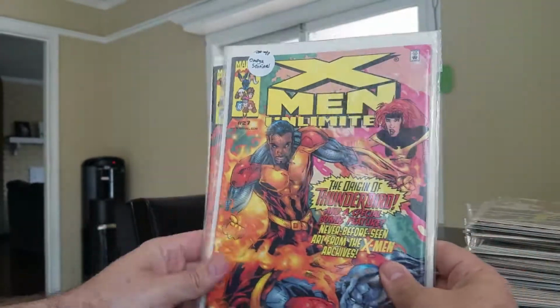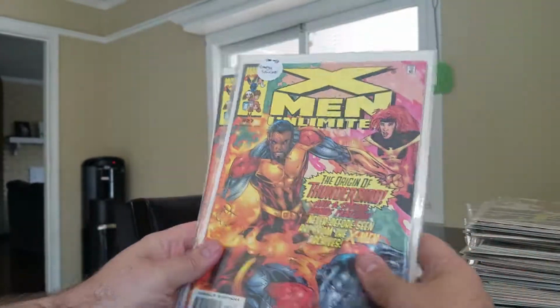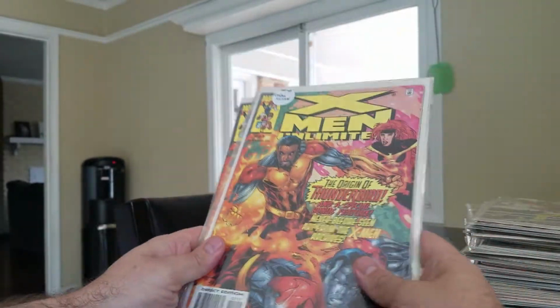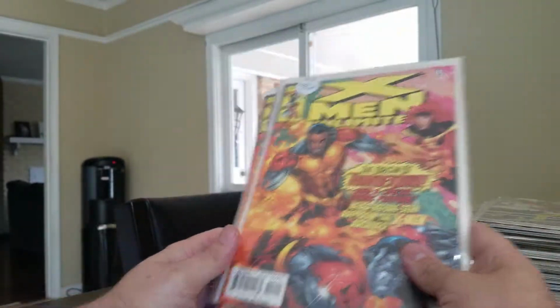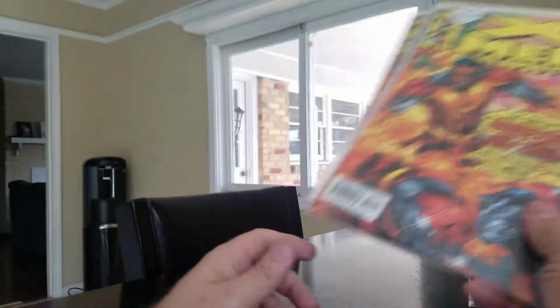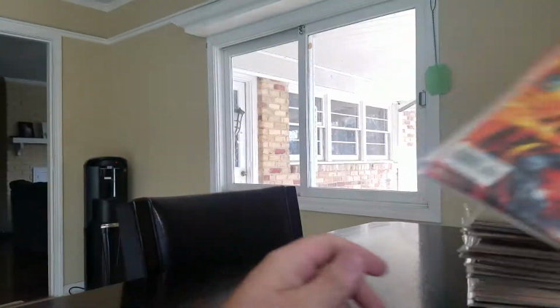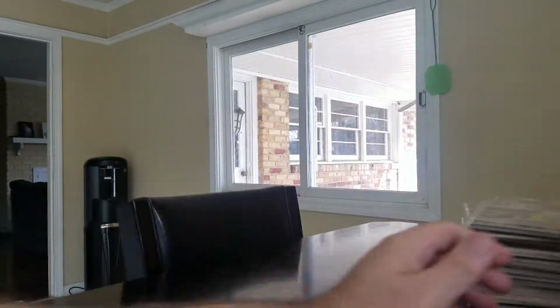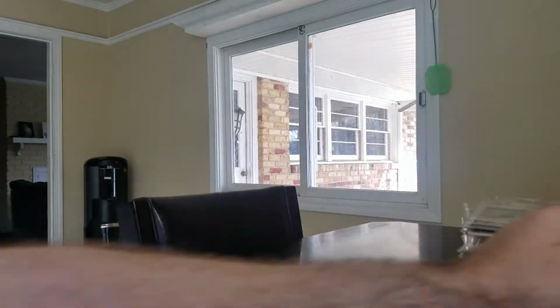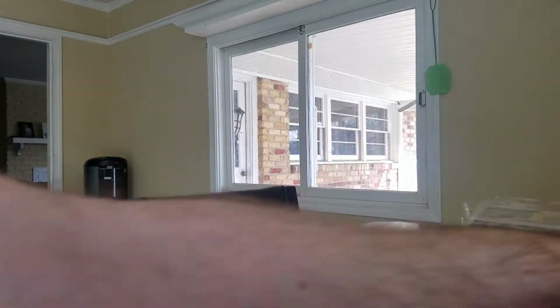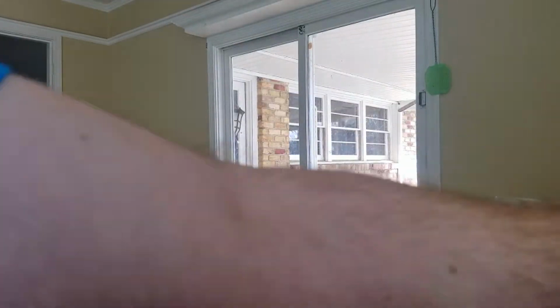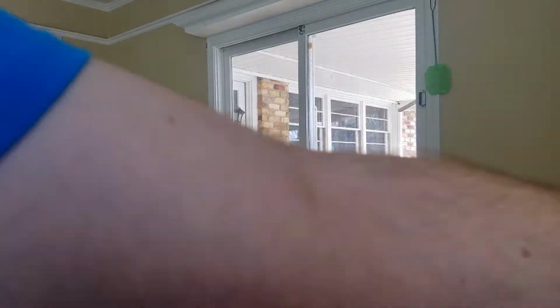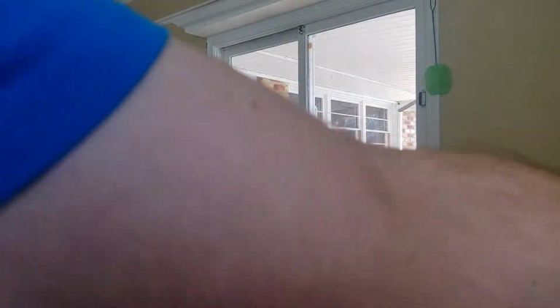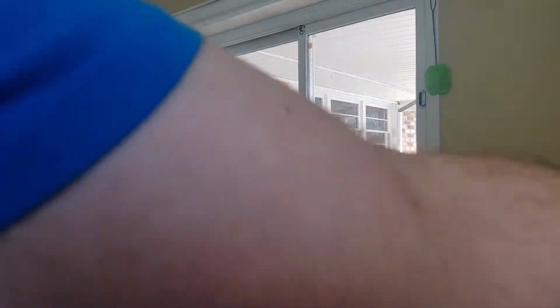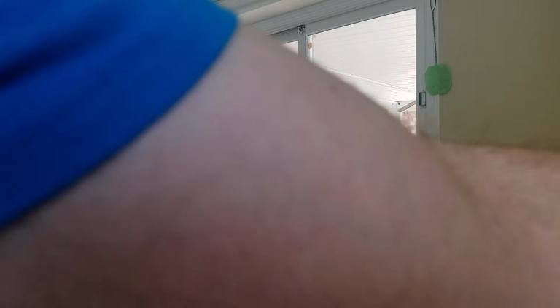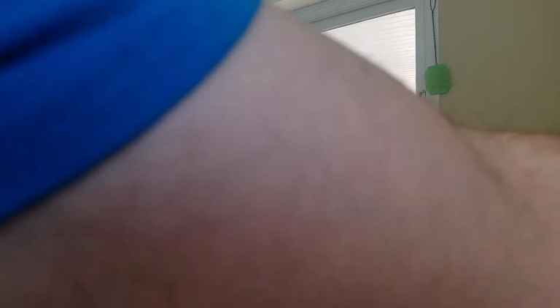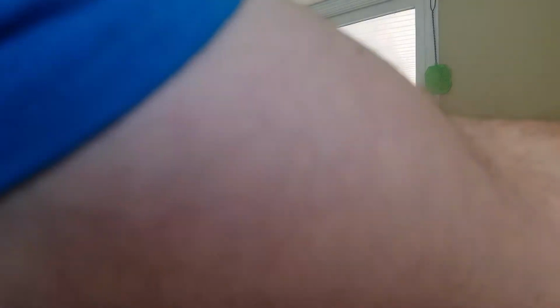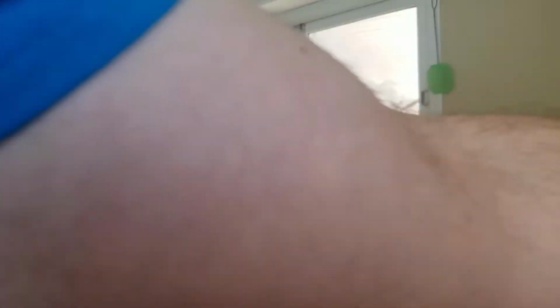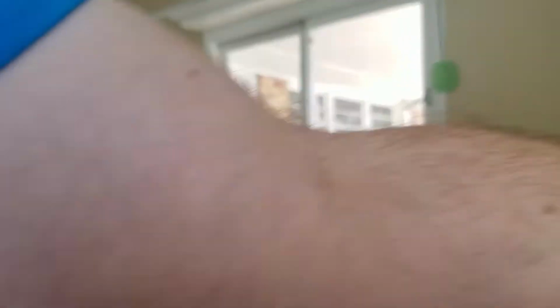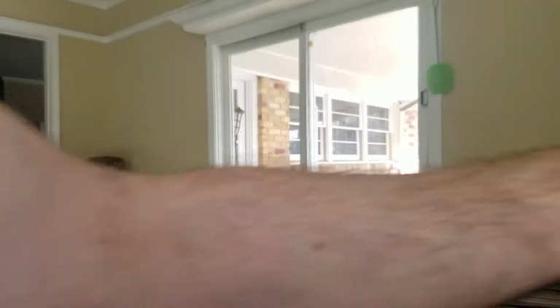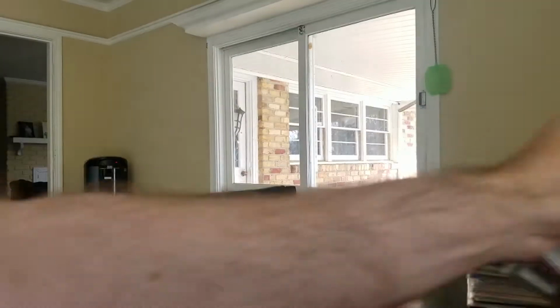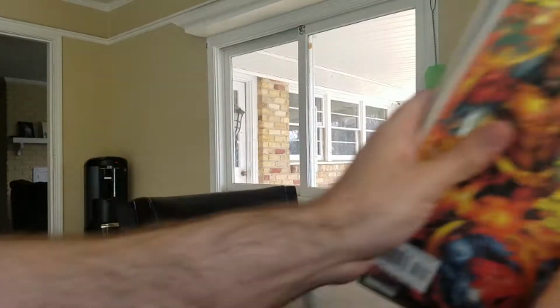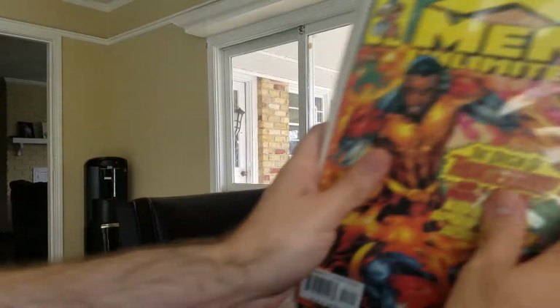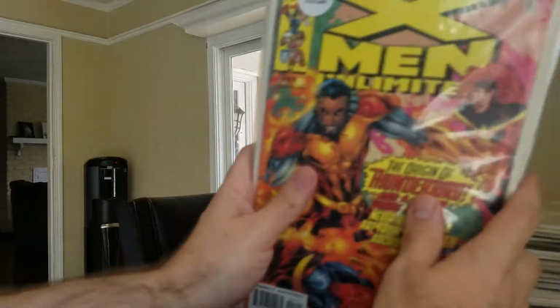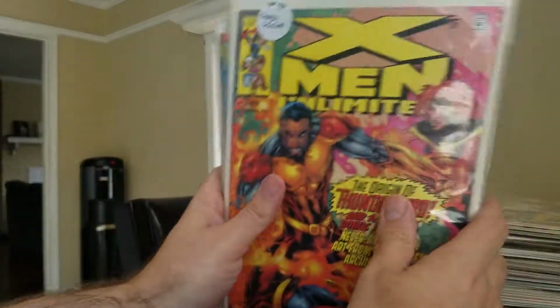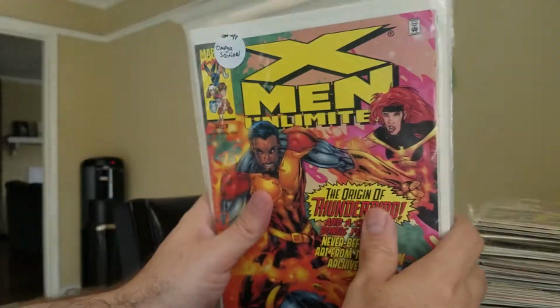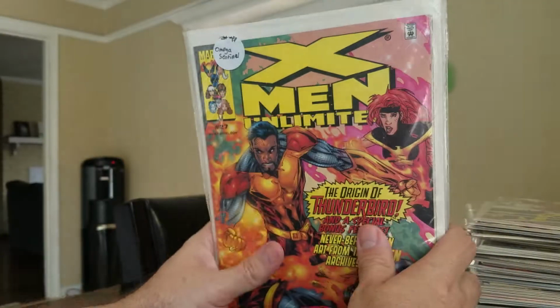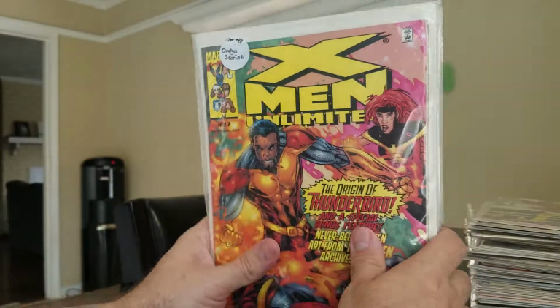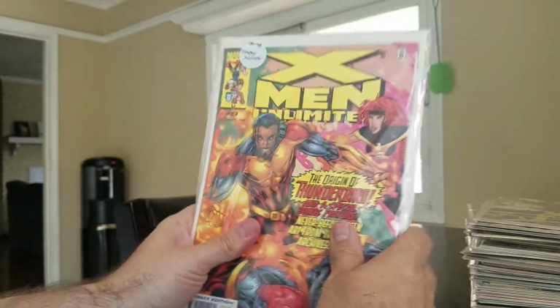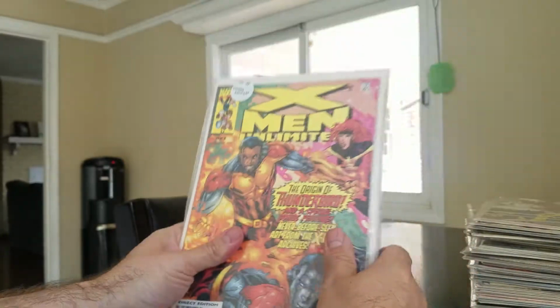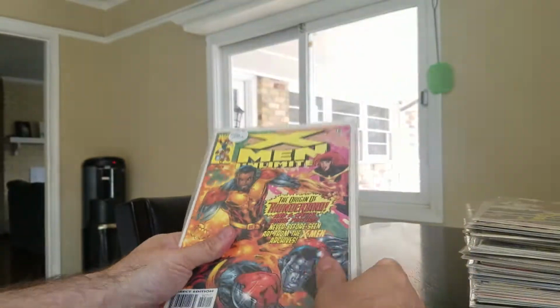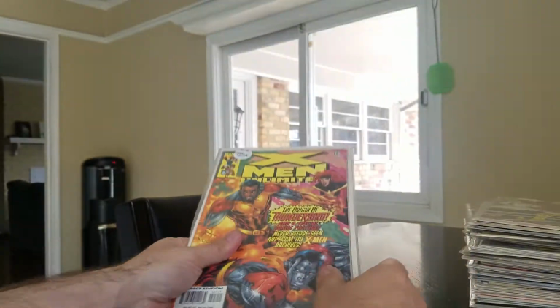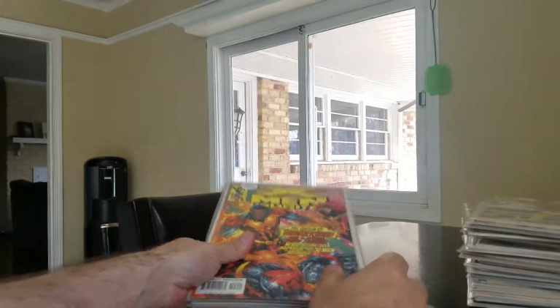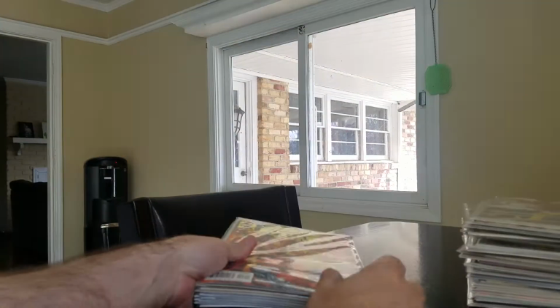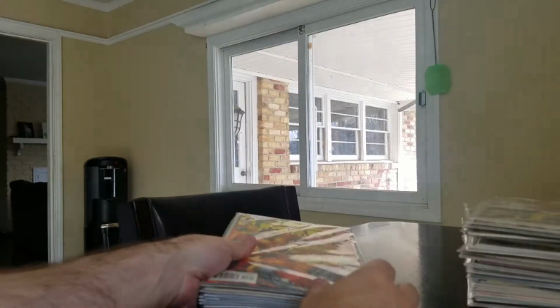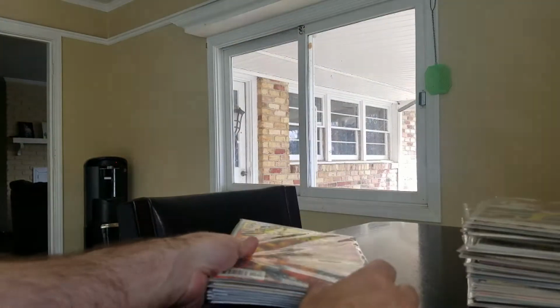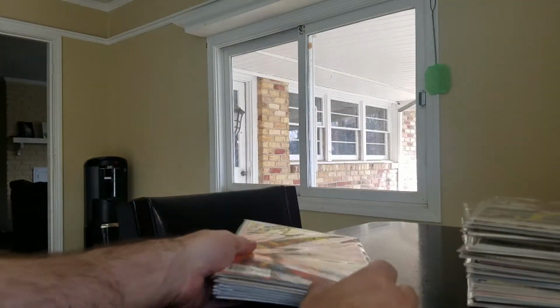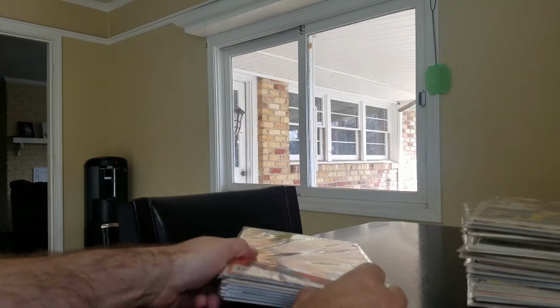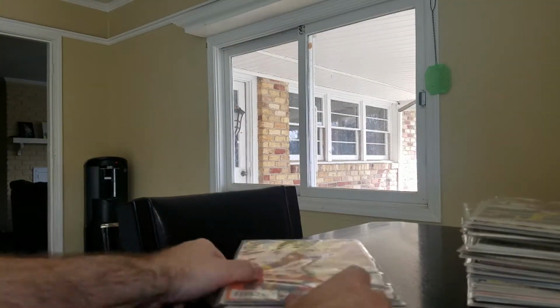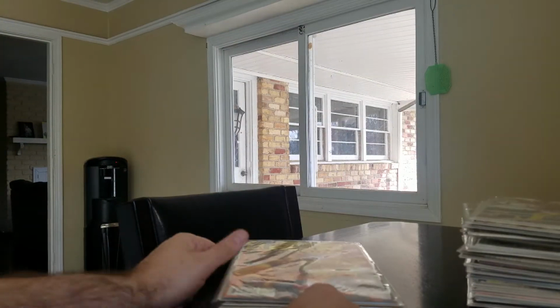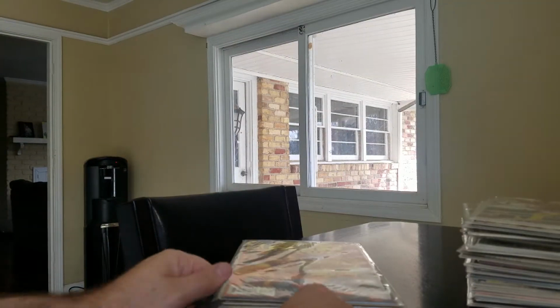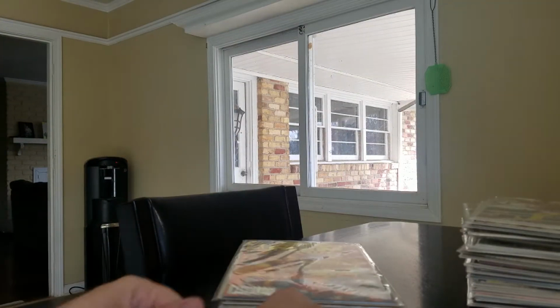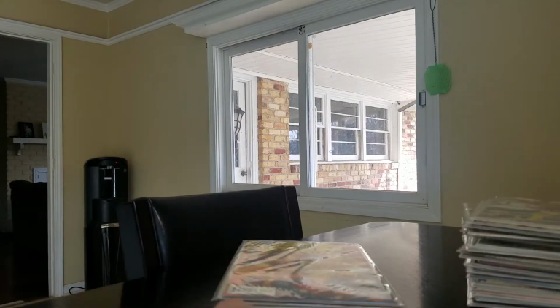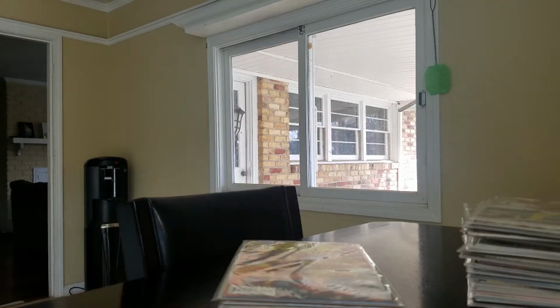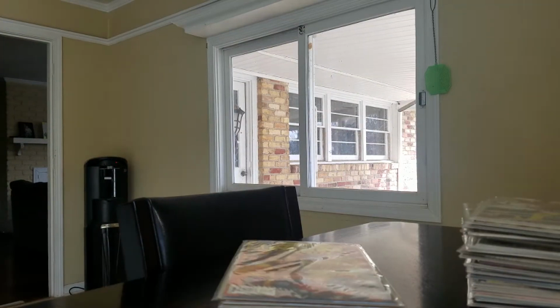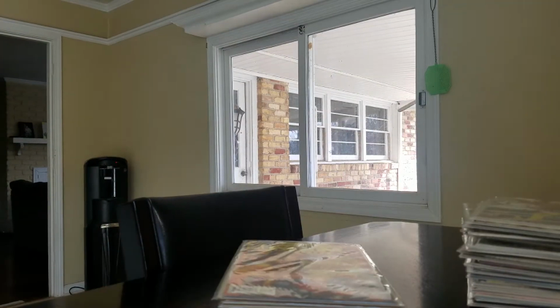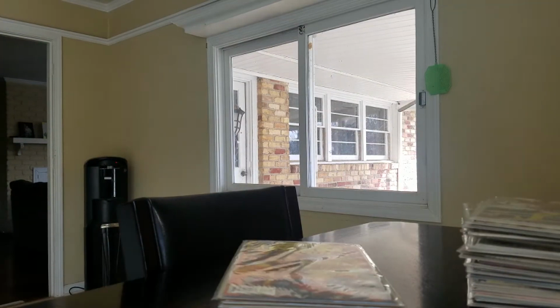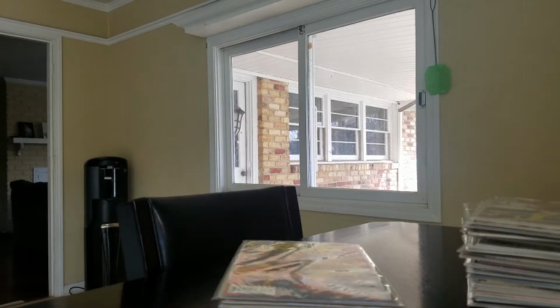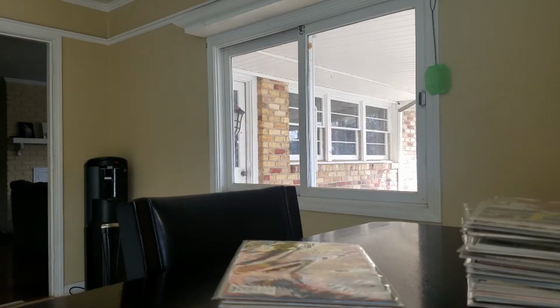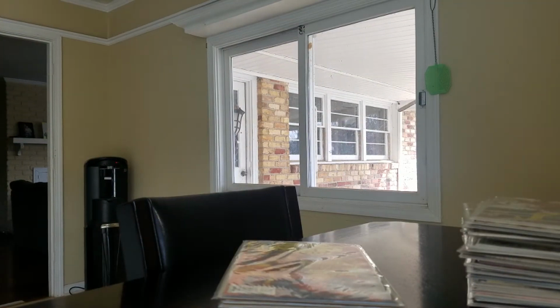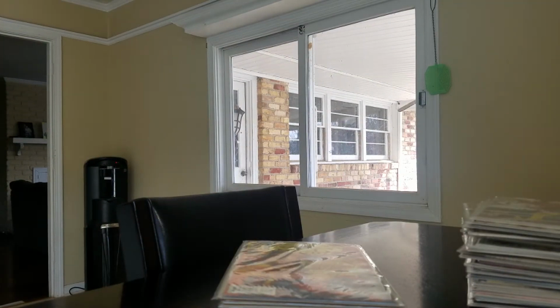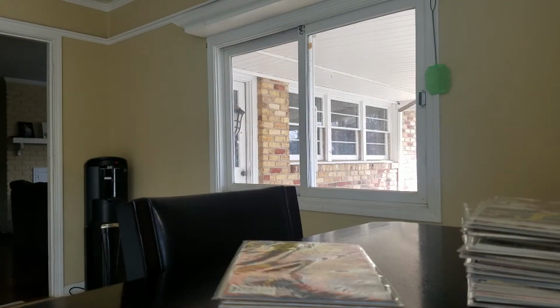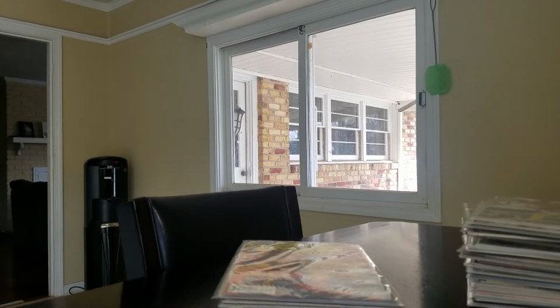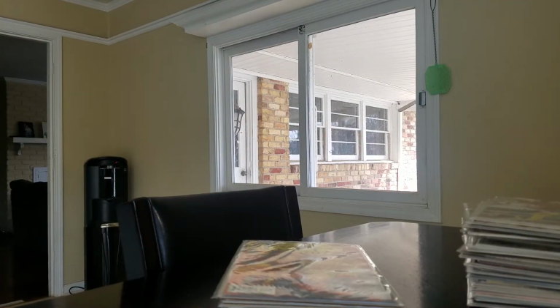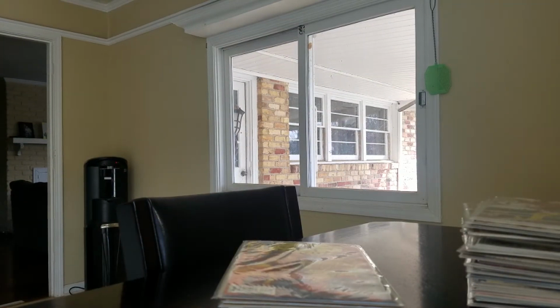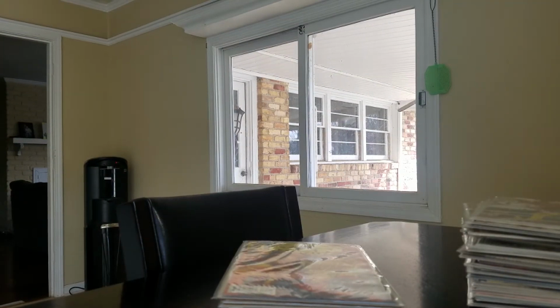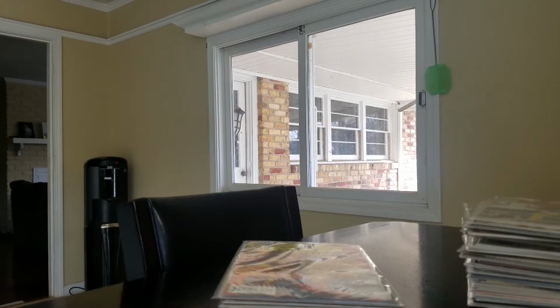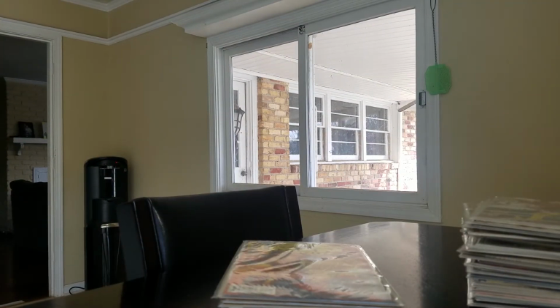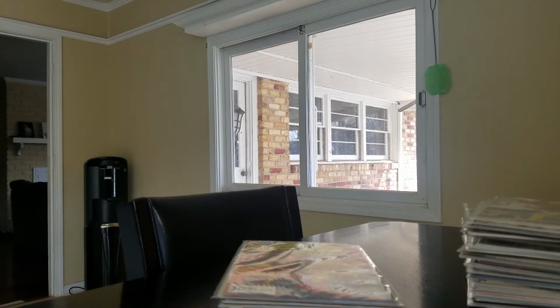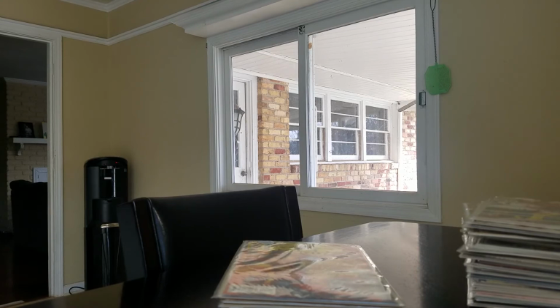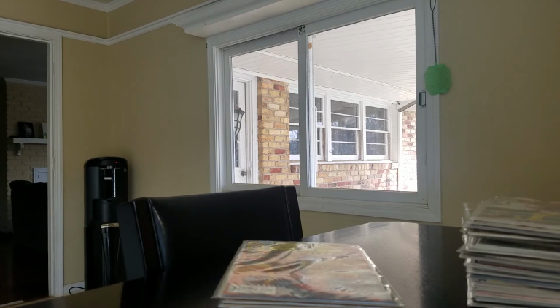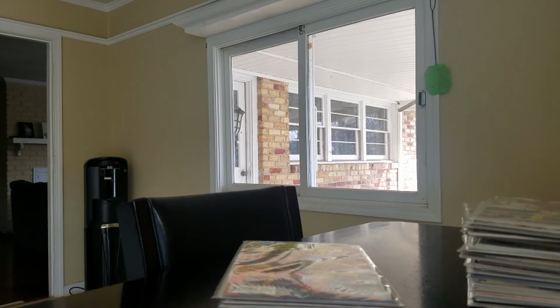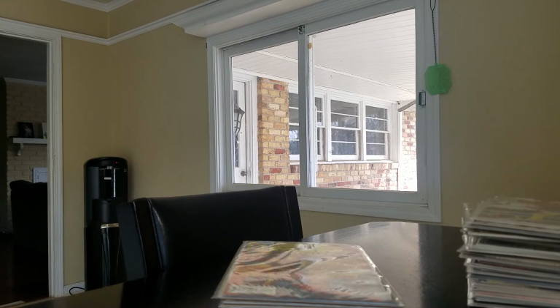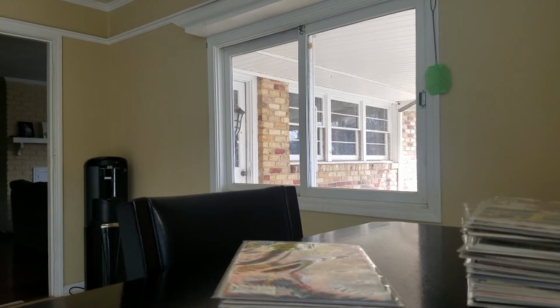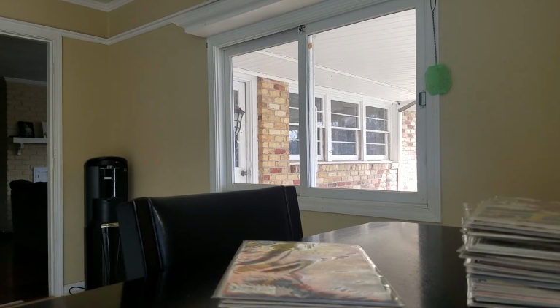Alright guys, that was it — that was my two eBay lots and my dollar book haul for the week. See y'all next time.